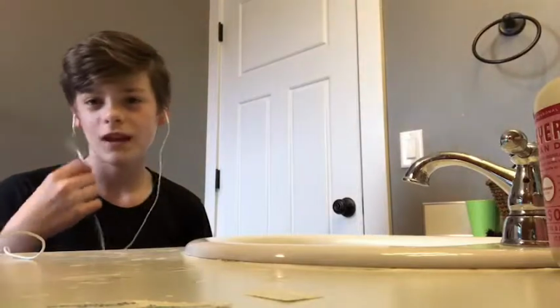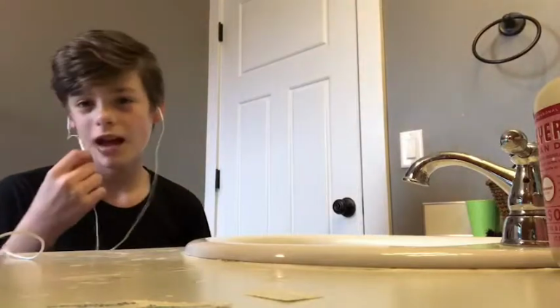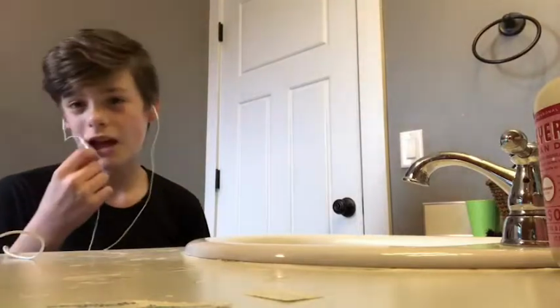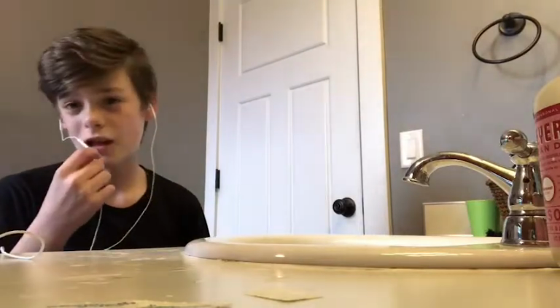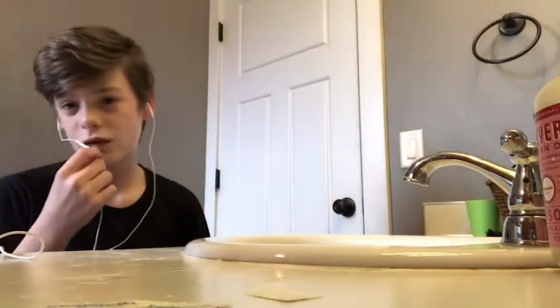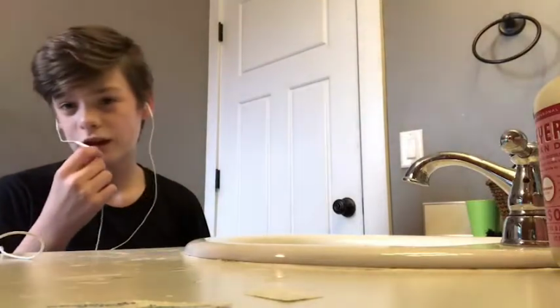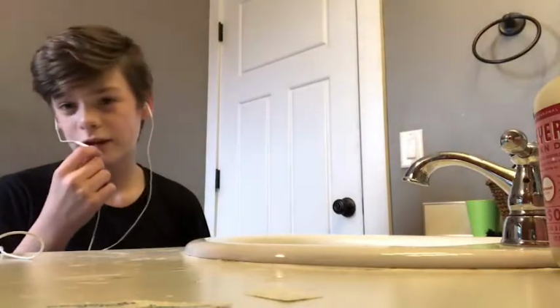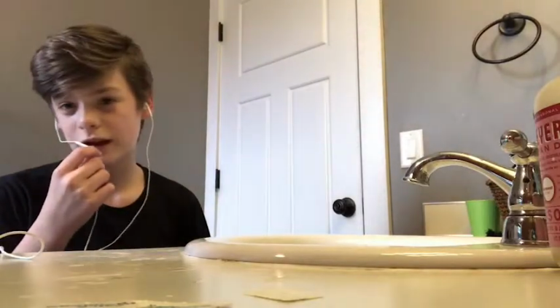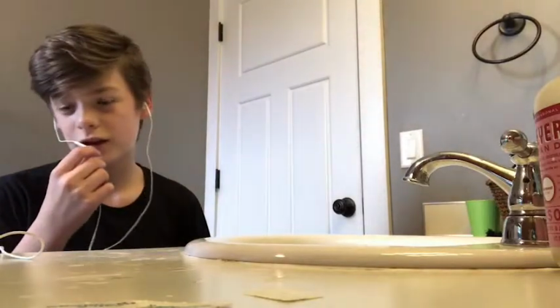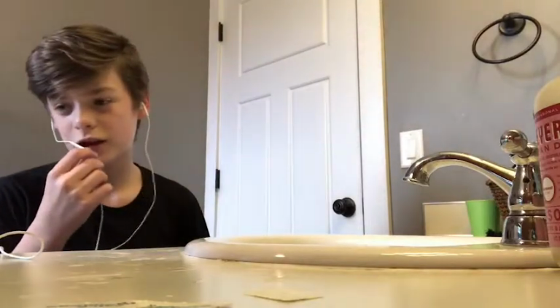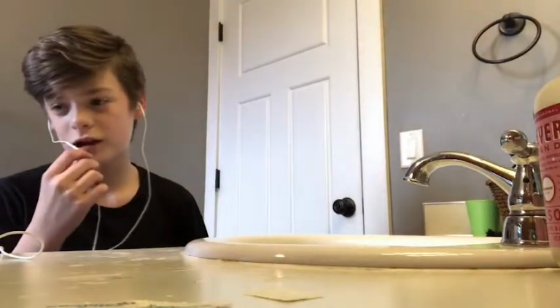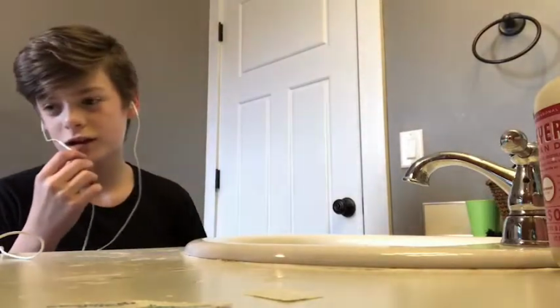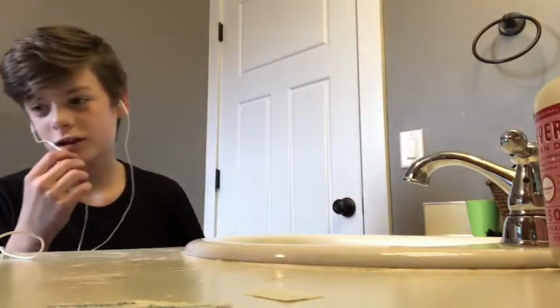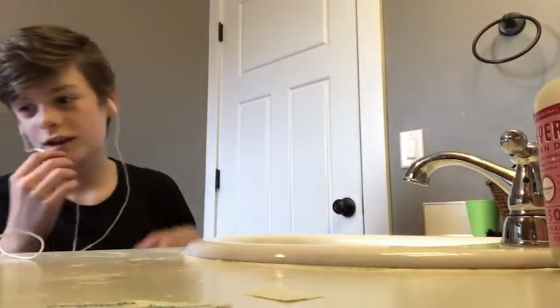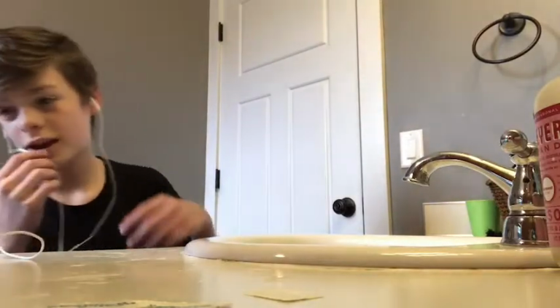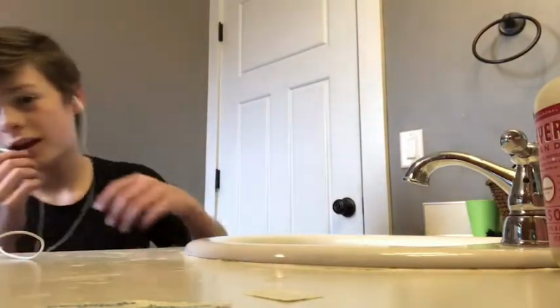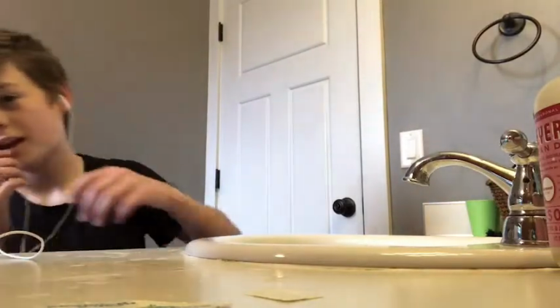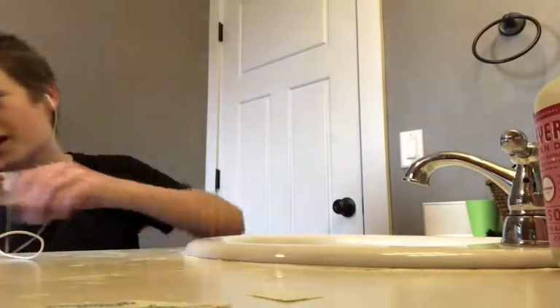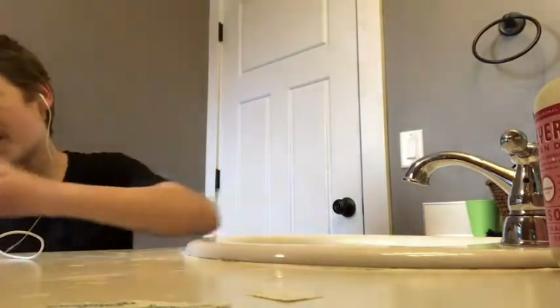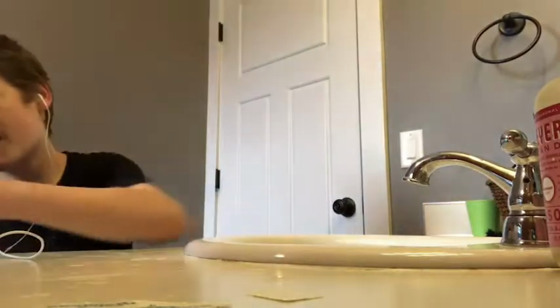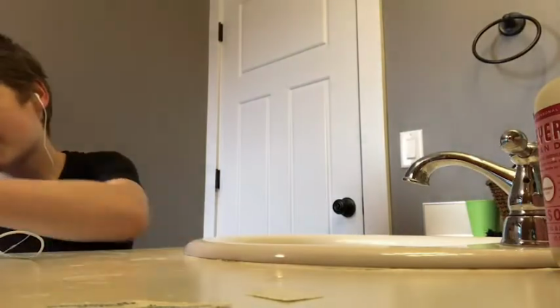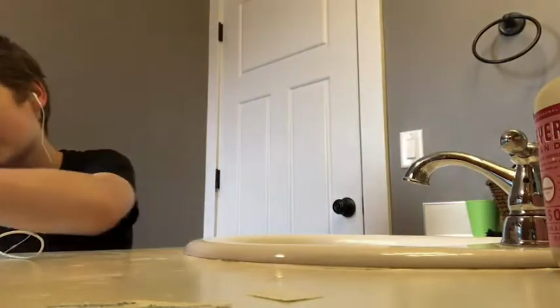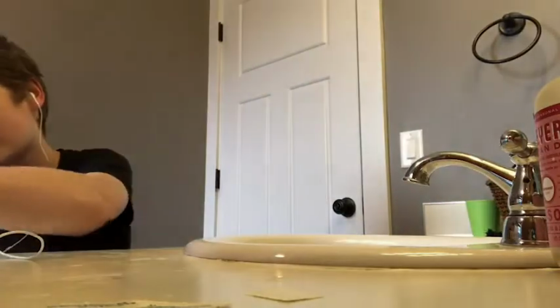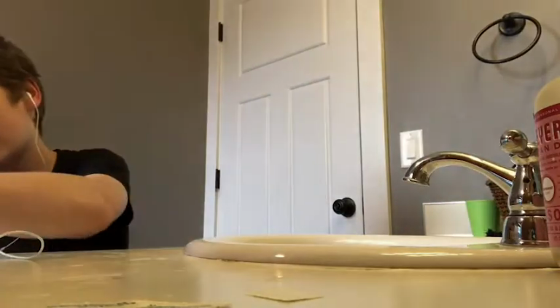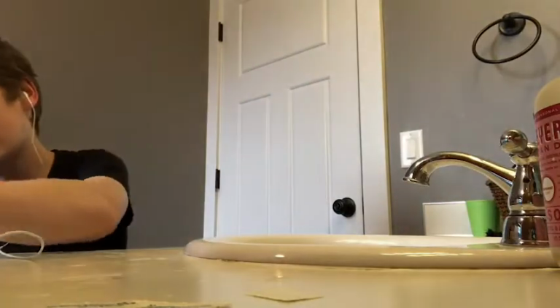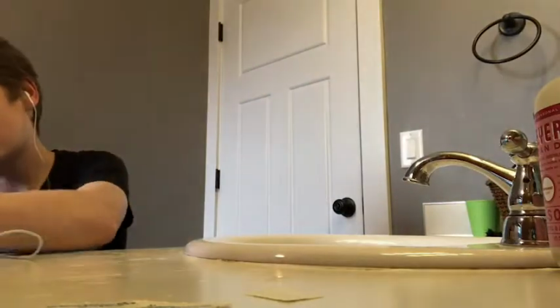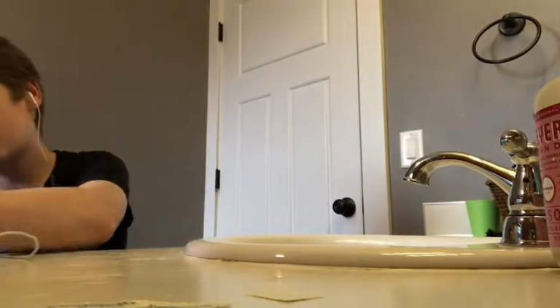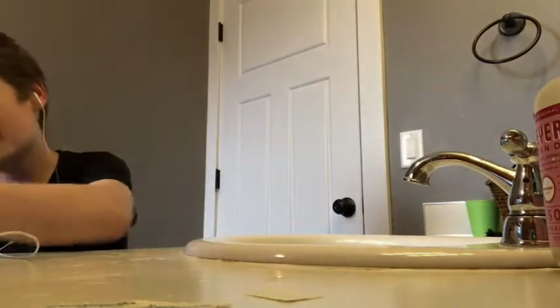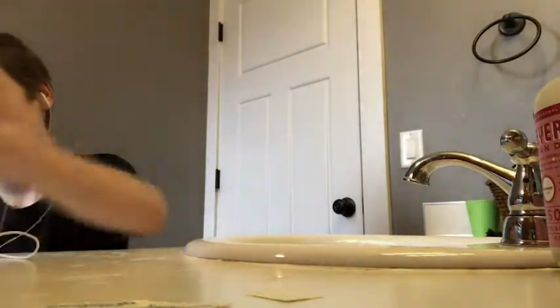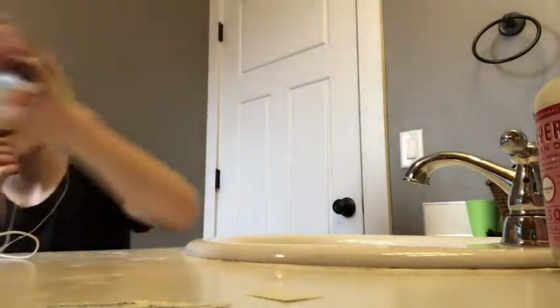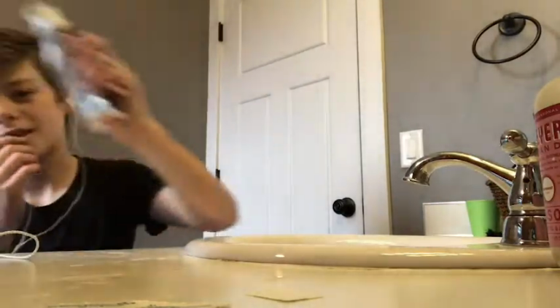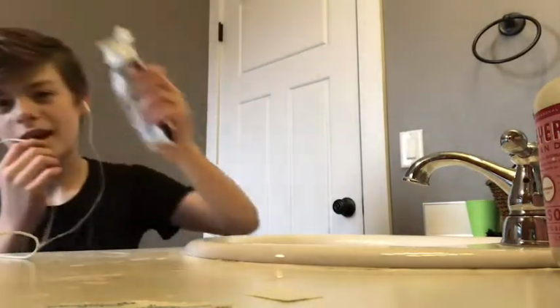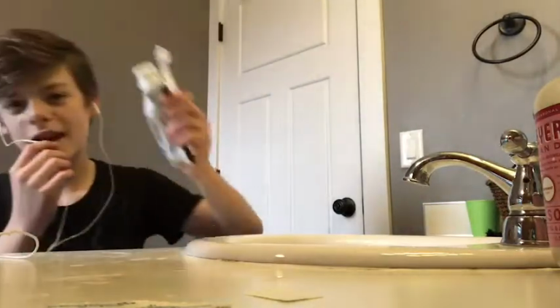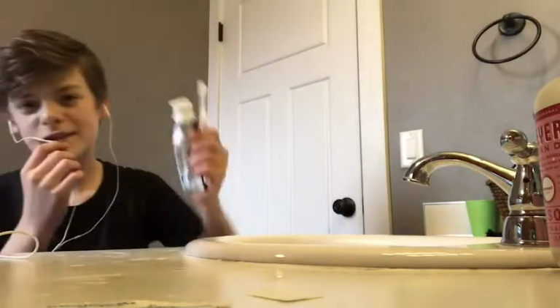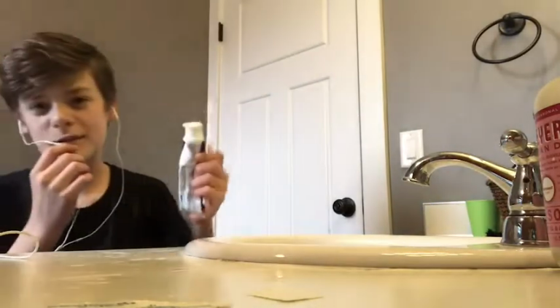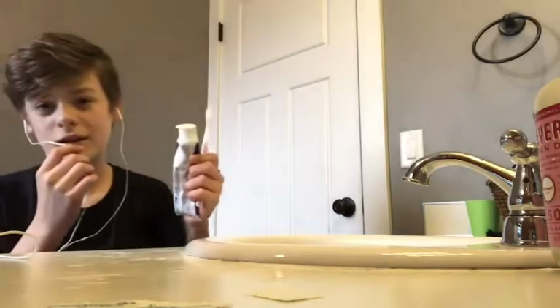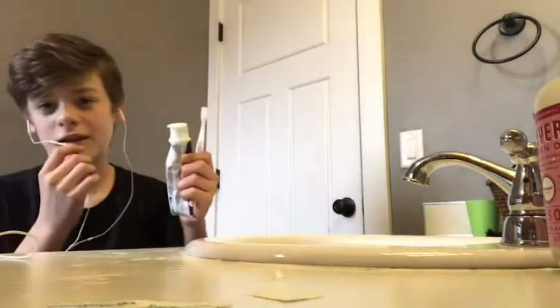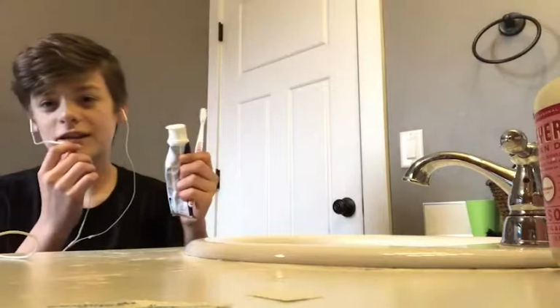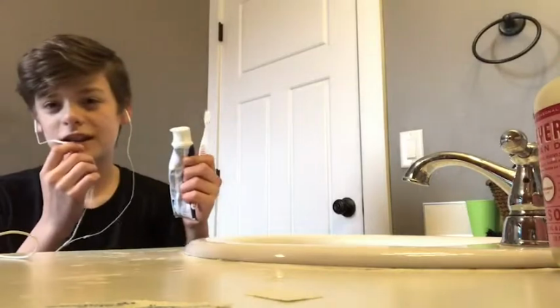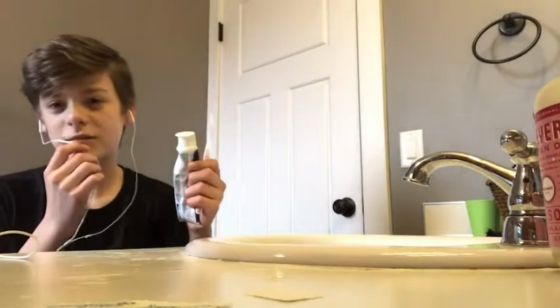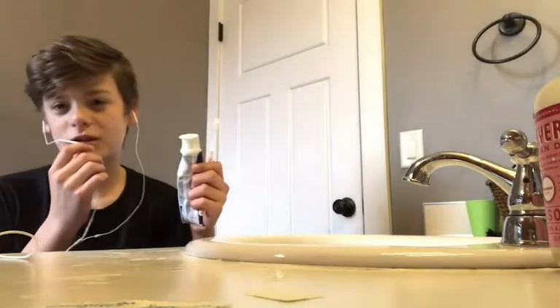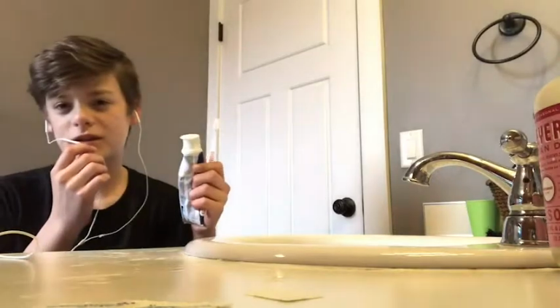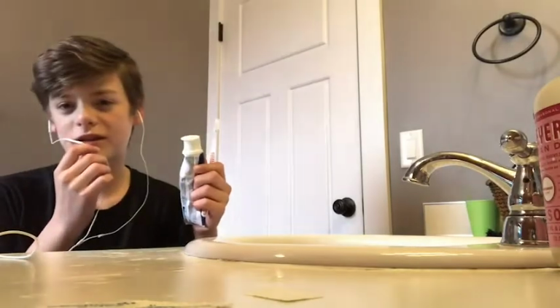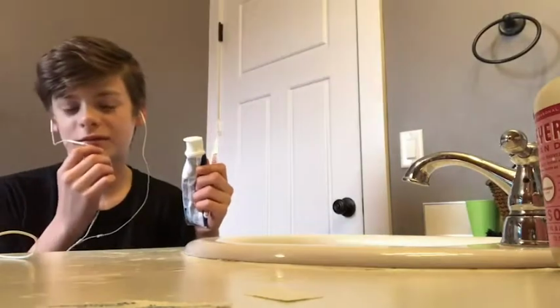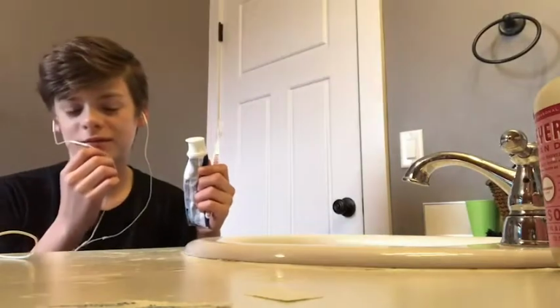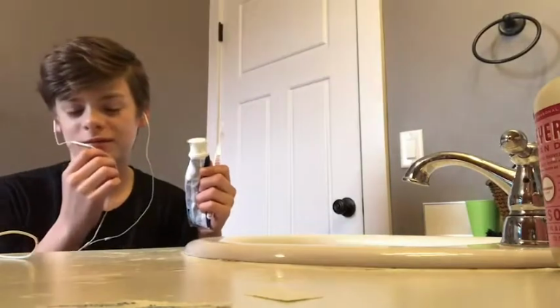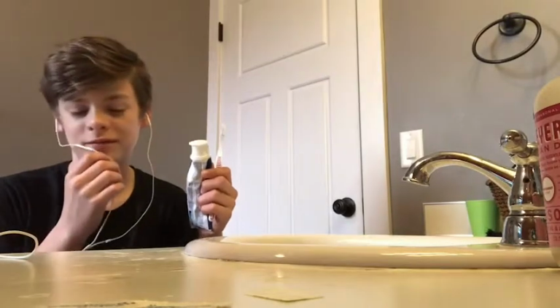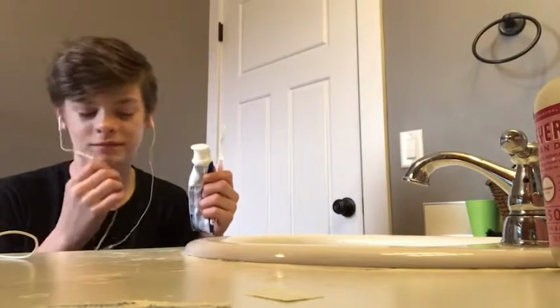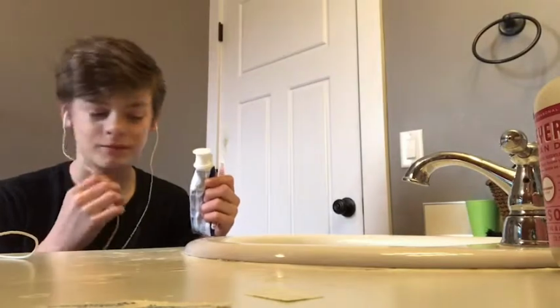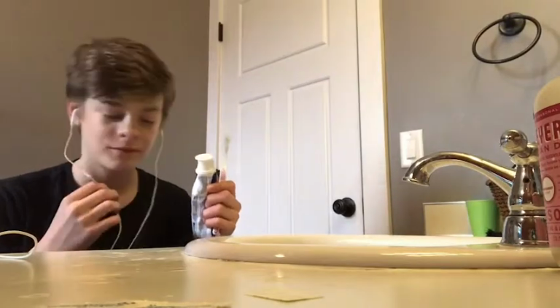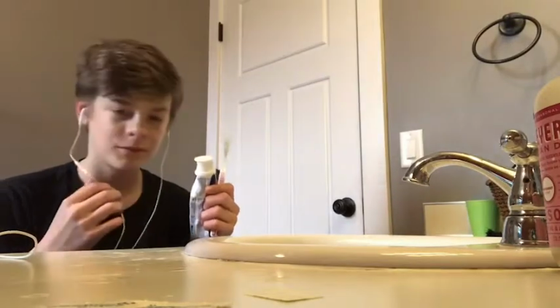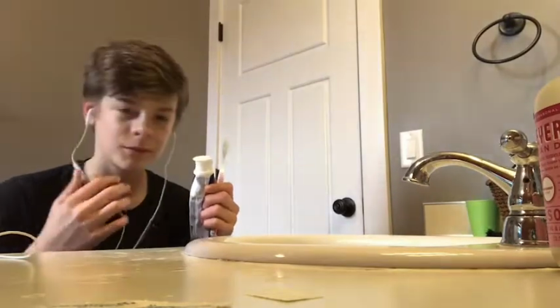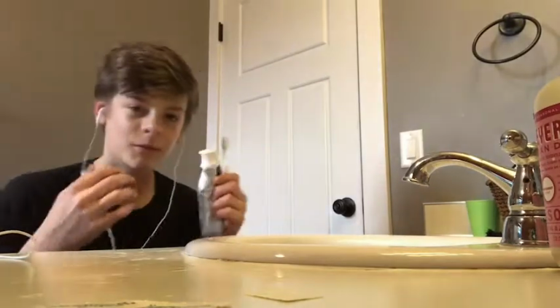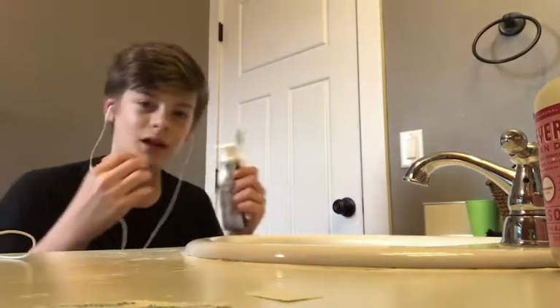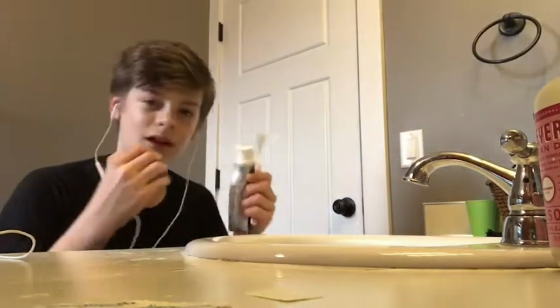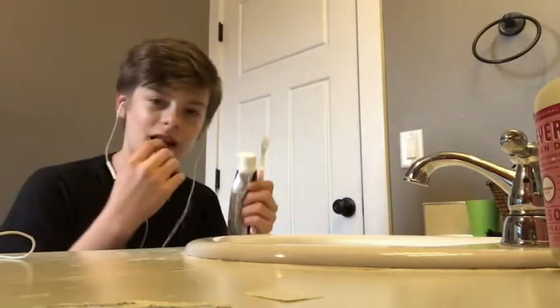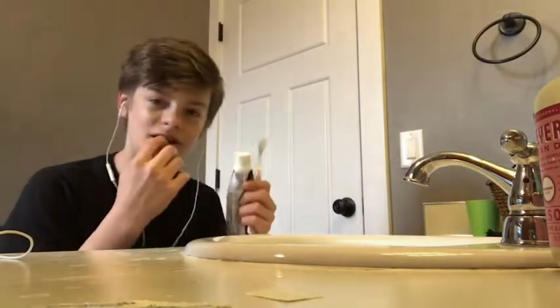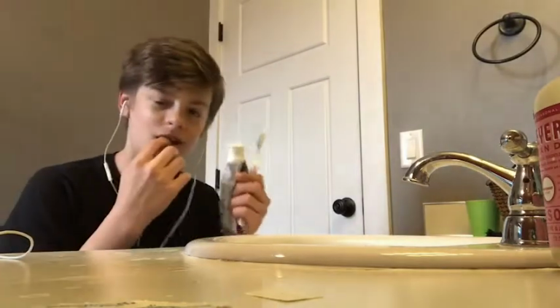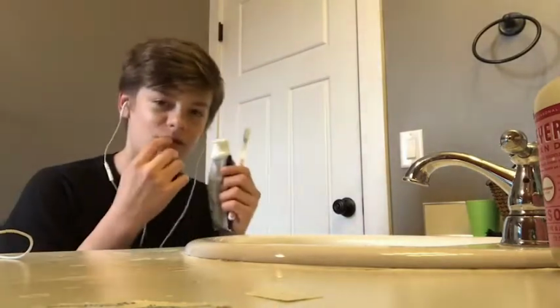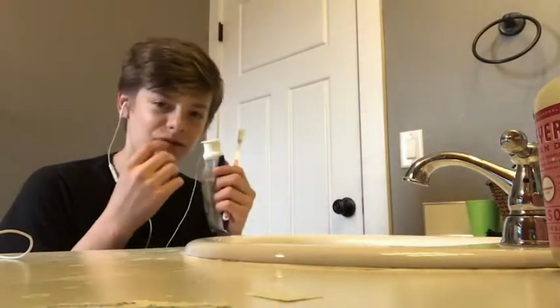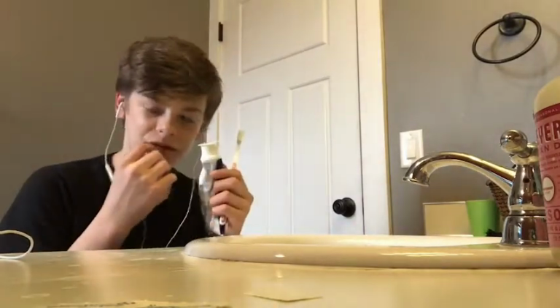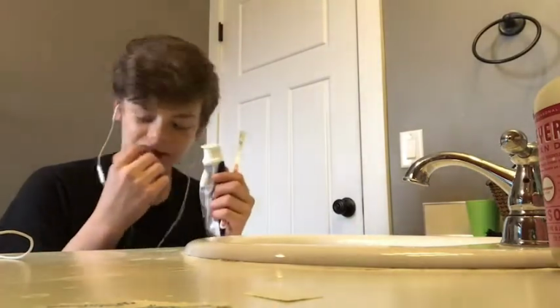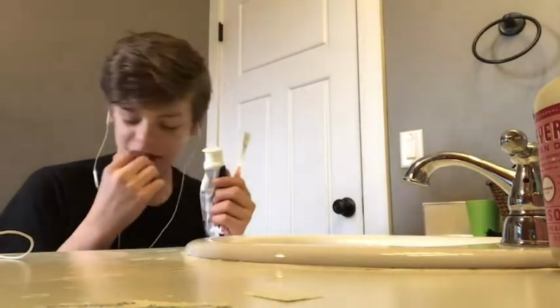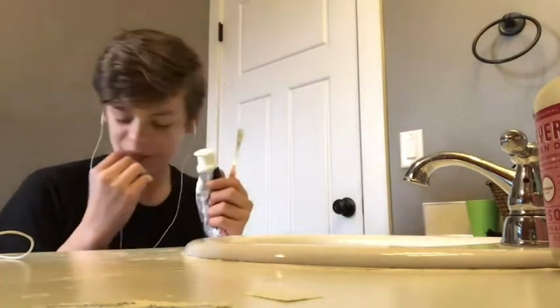Hello, TV Clockers. This video is an ASMR teeth brushing. Okay, so, first step.